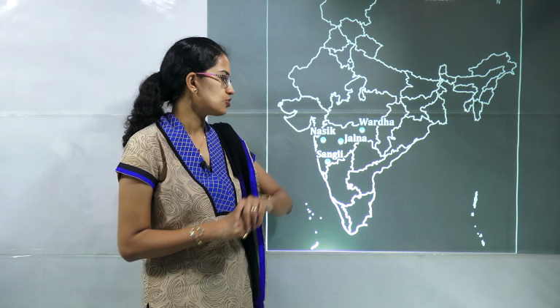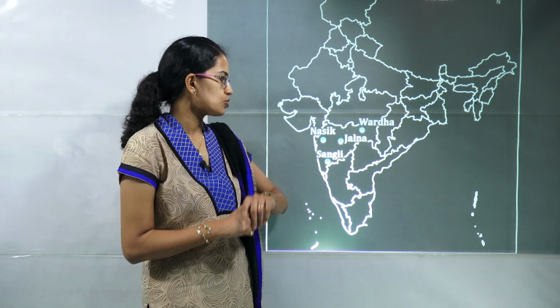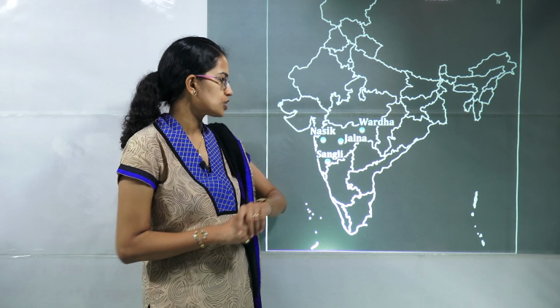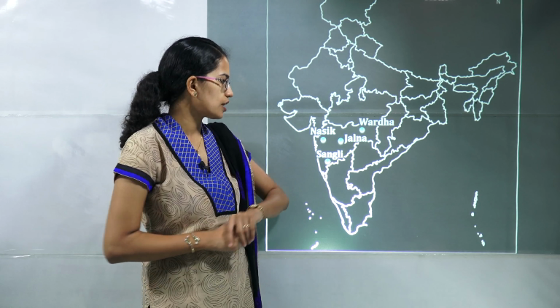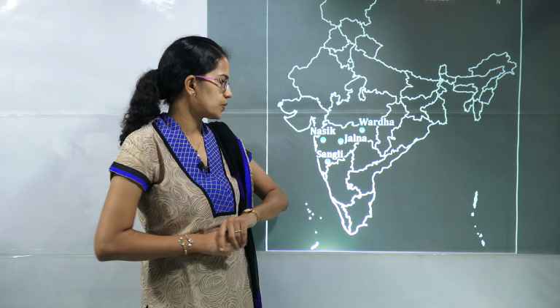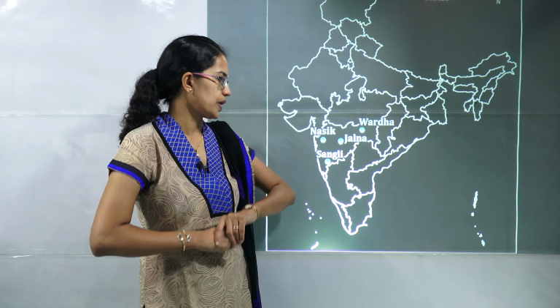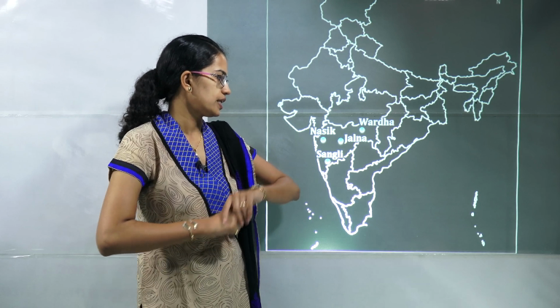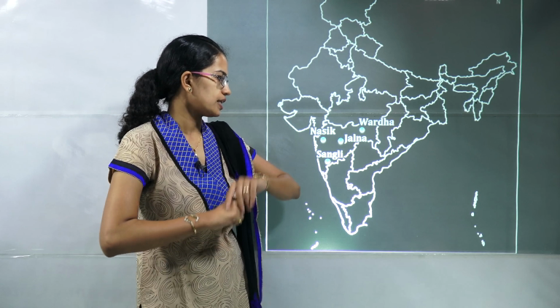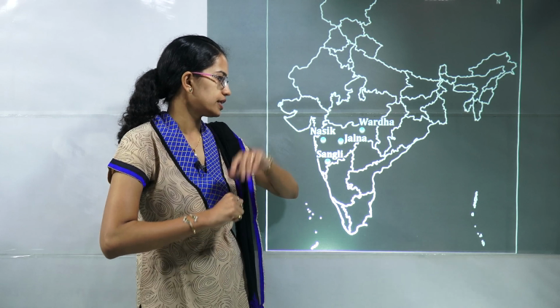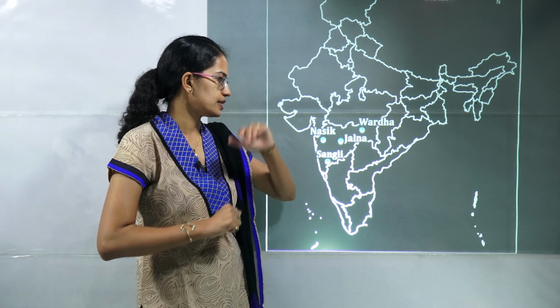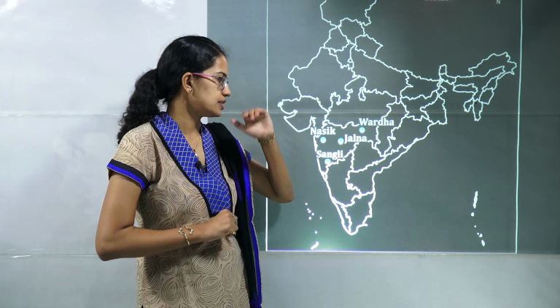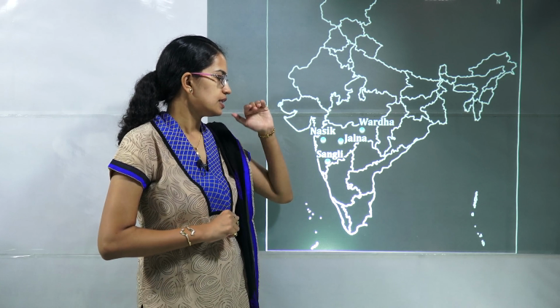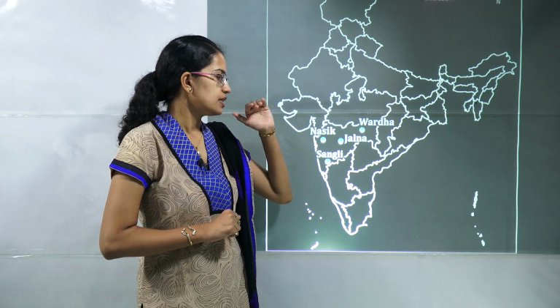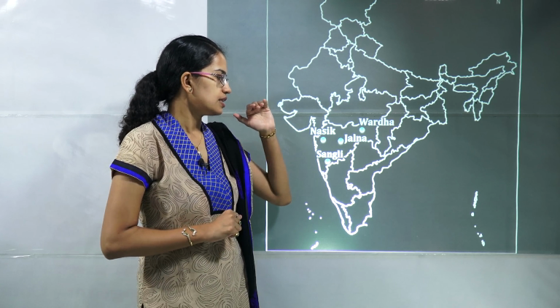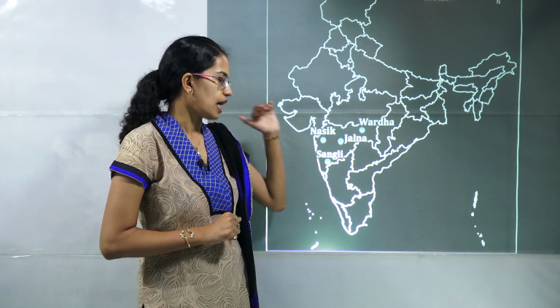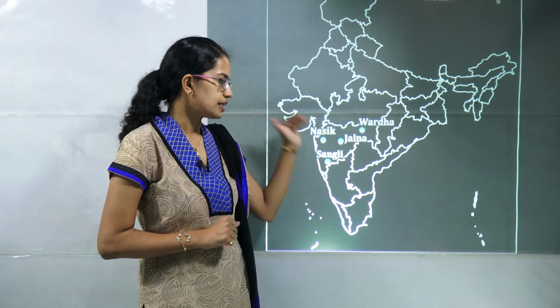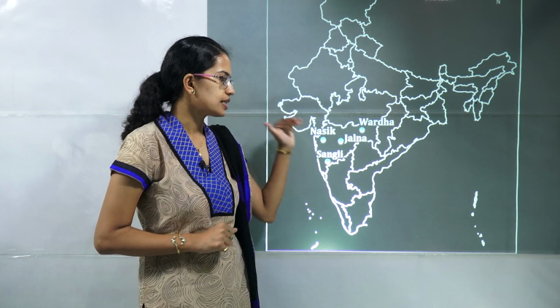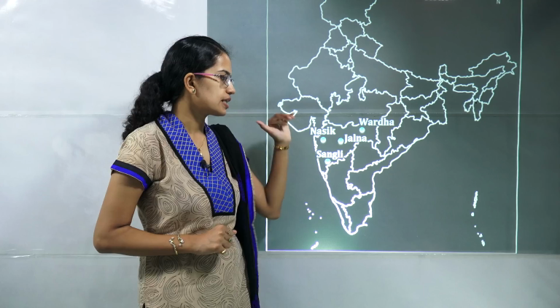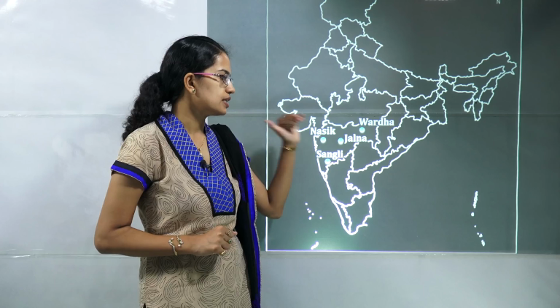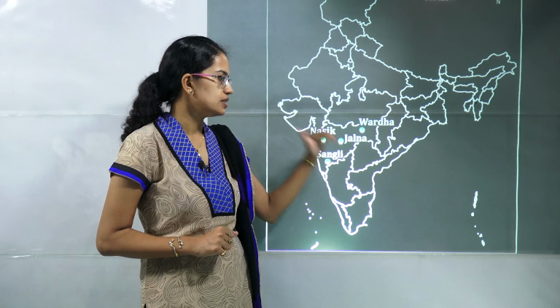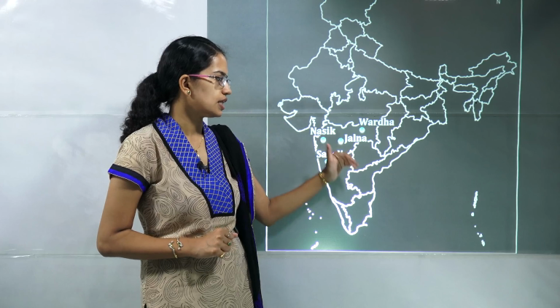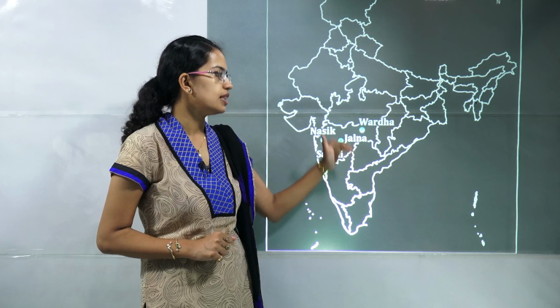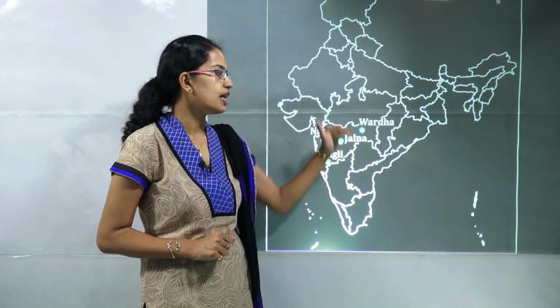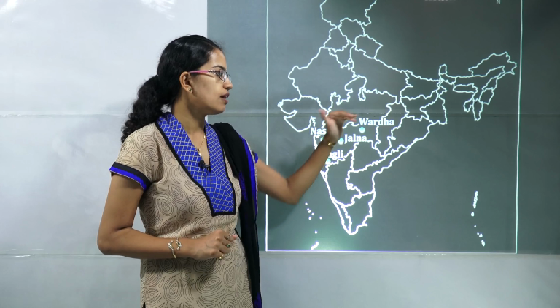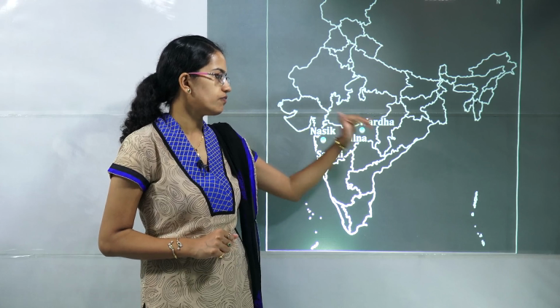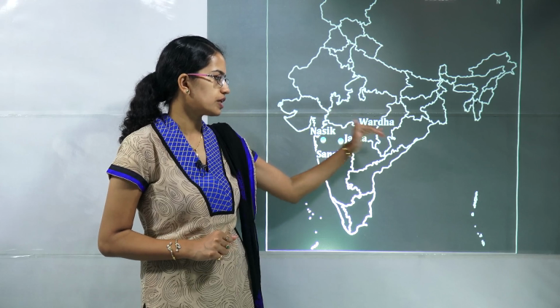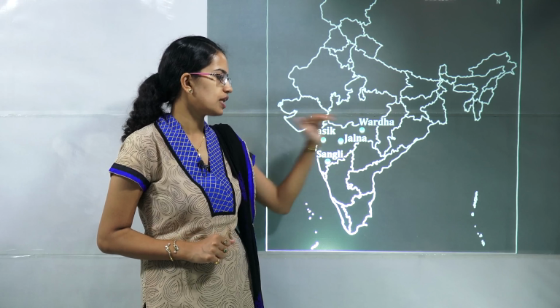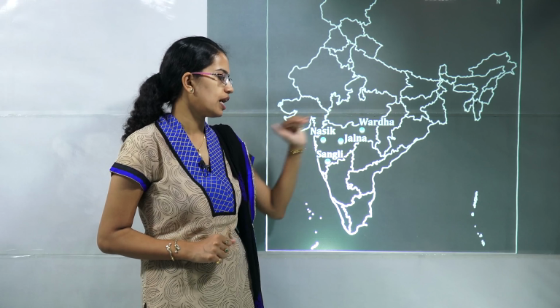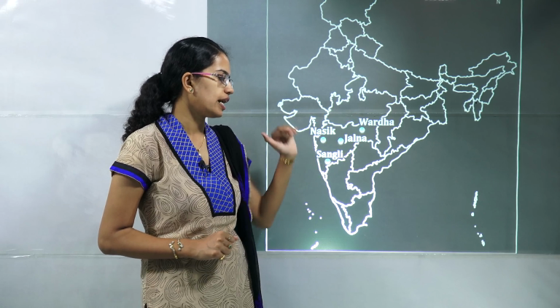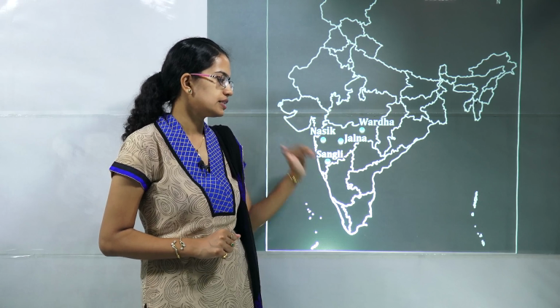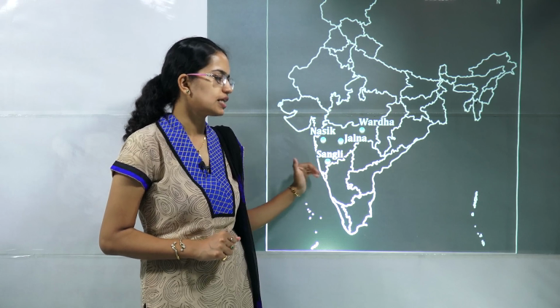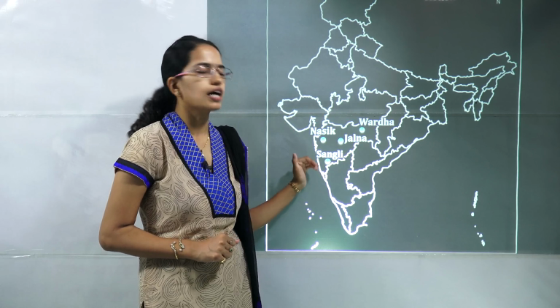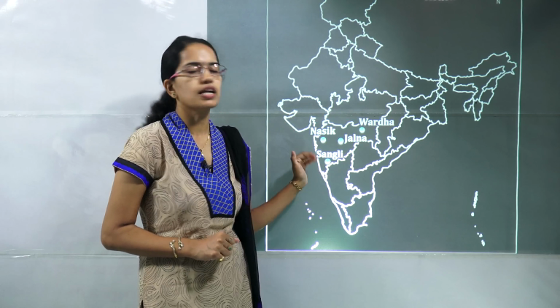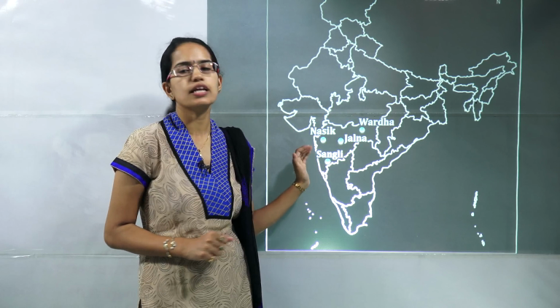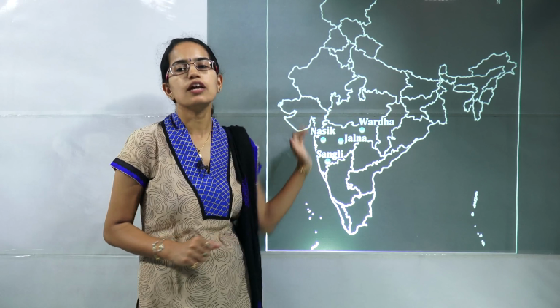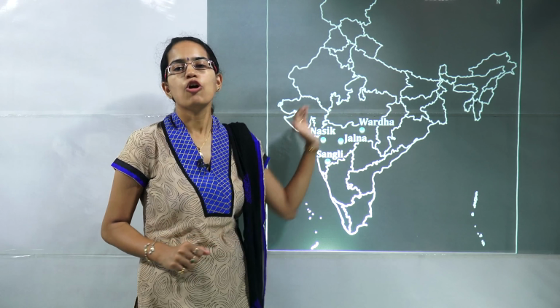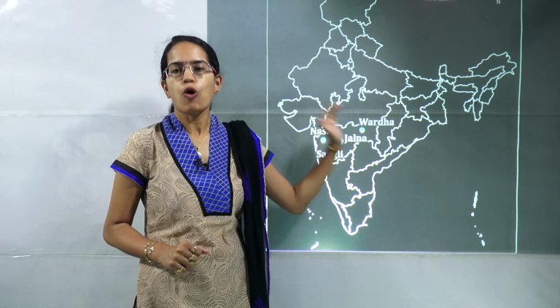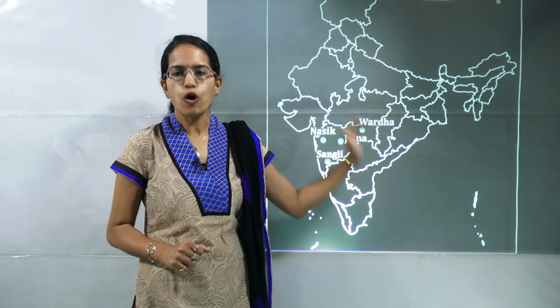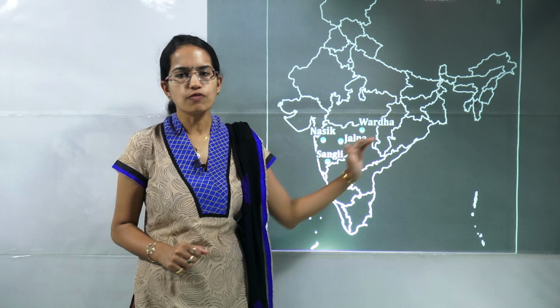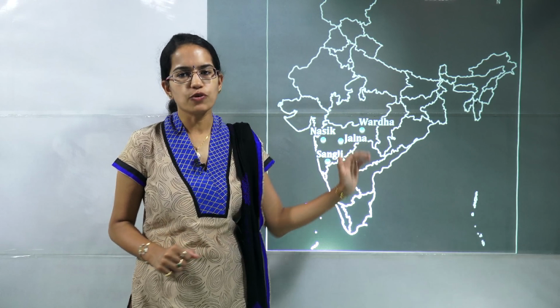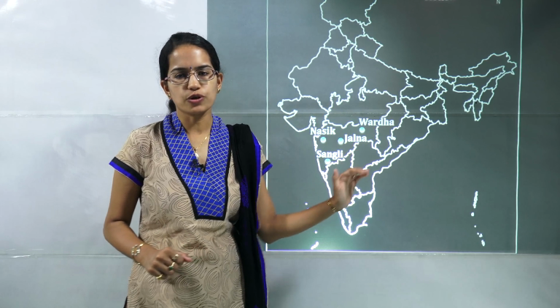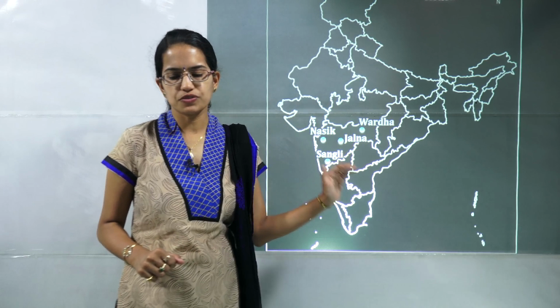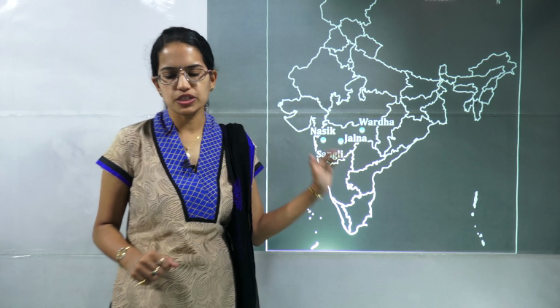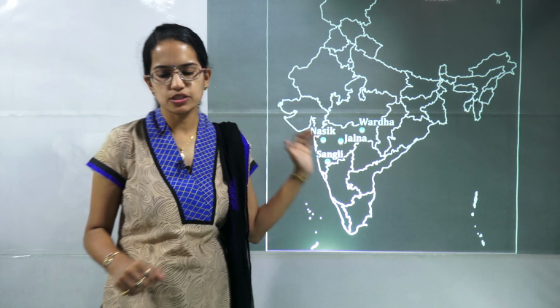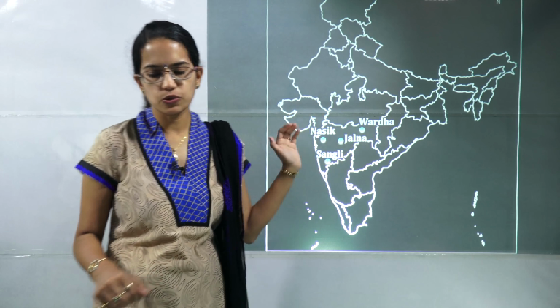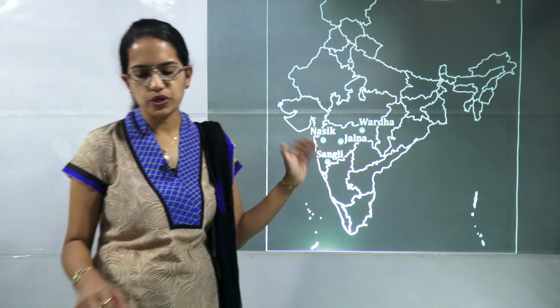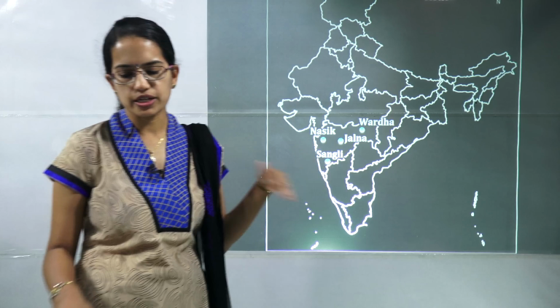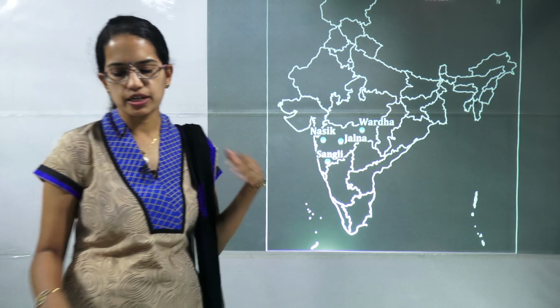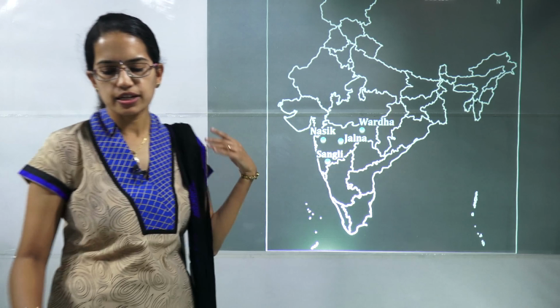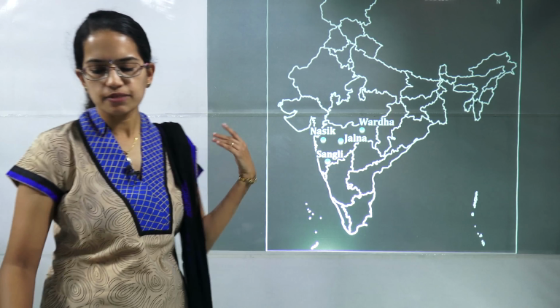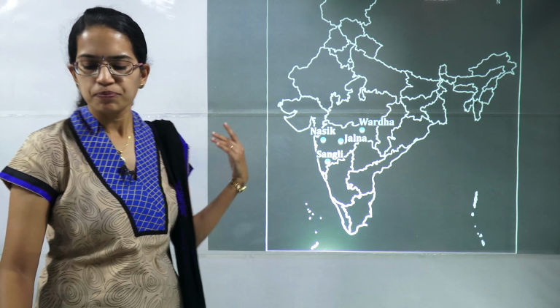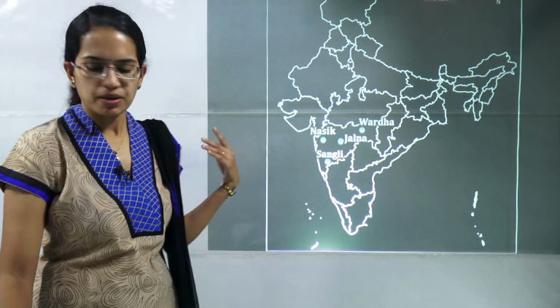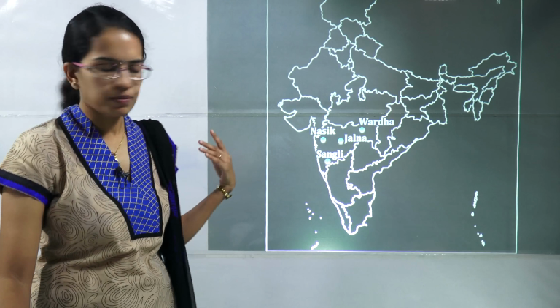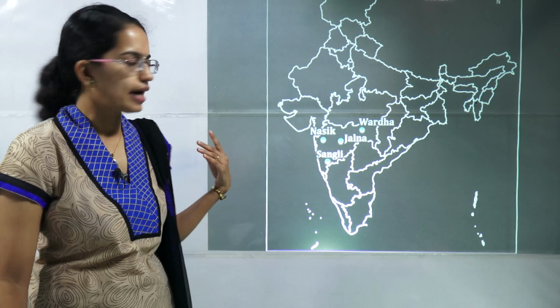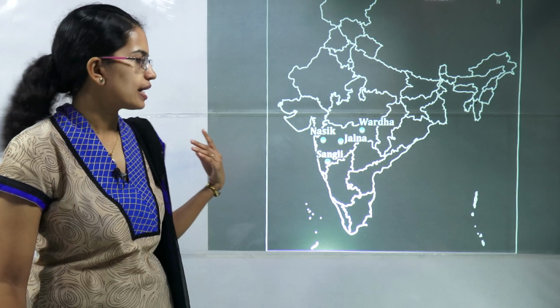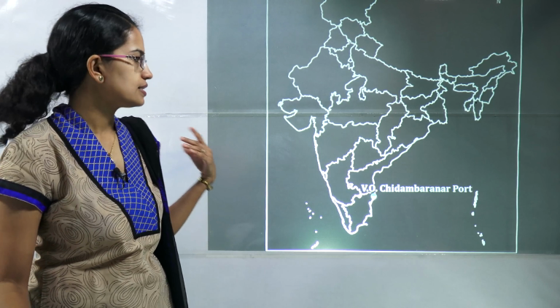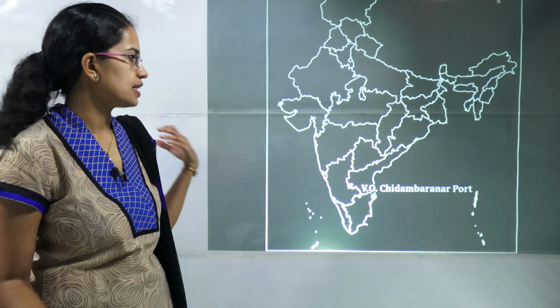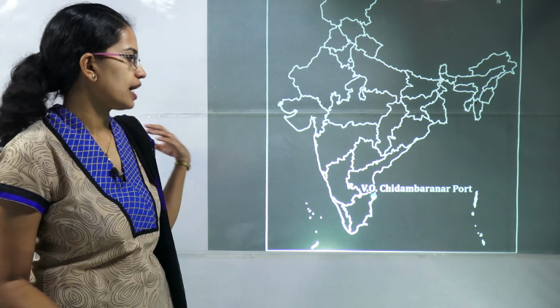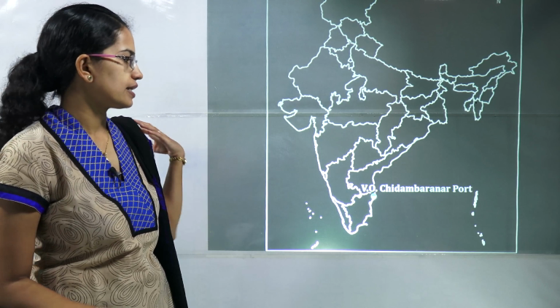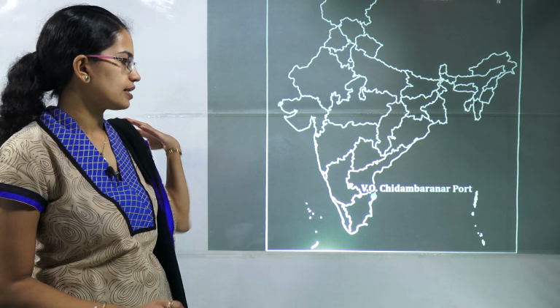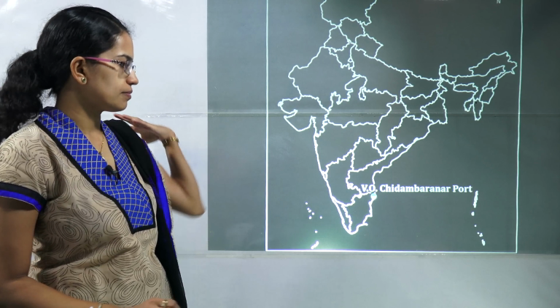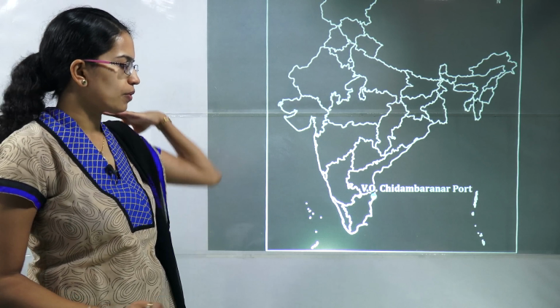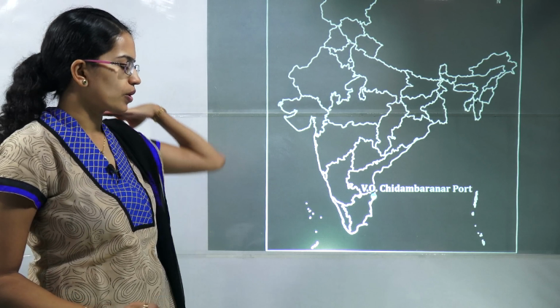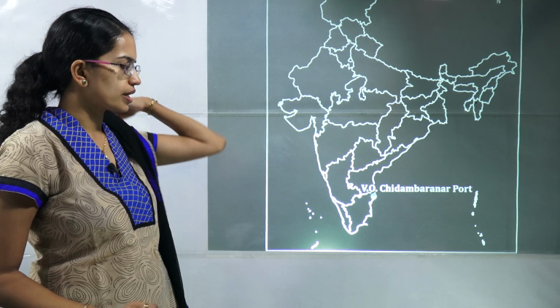The next is inland container depots in Maharashtra. Those are located in Nashik, Jalna, Wardha, and Sangli — all four of these are located in Maharashtra and are important.